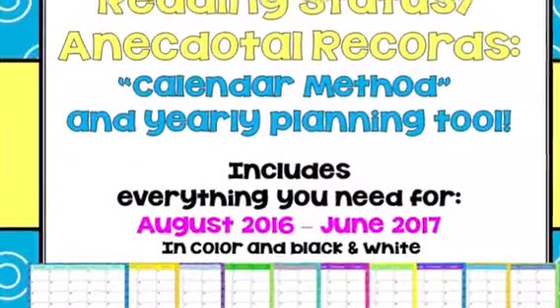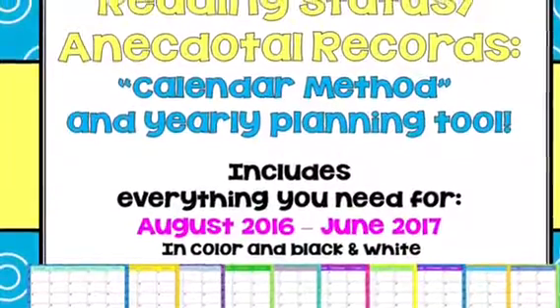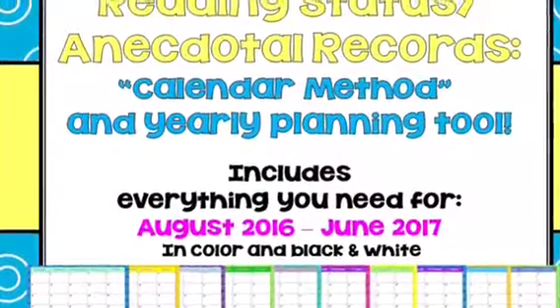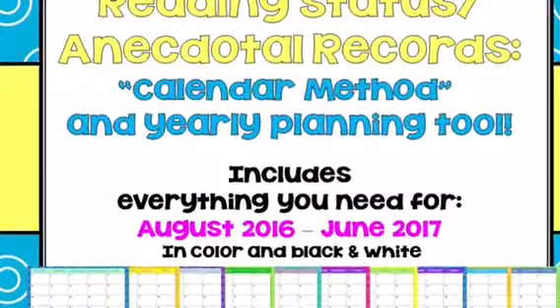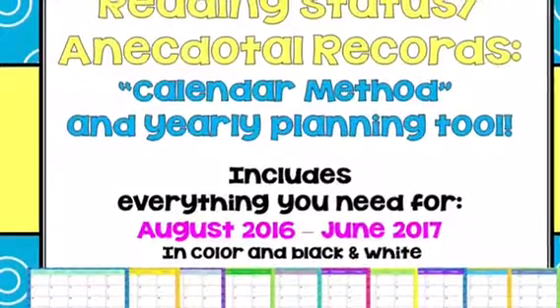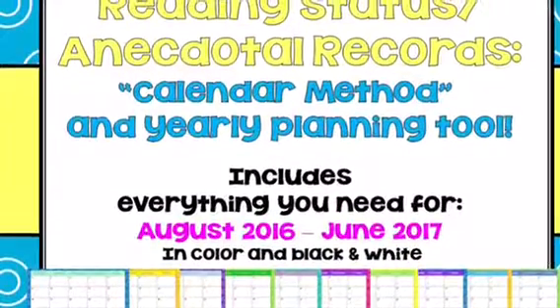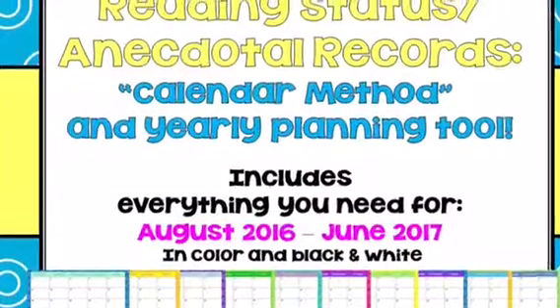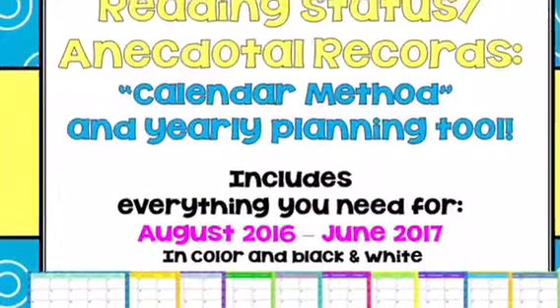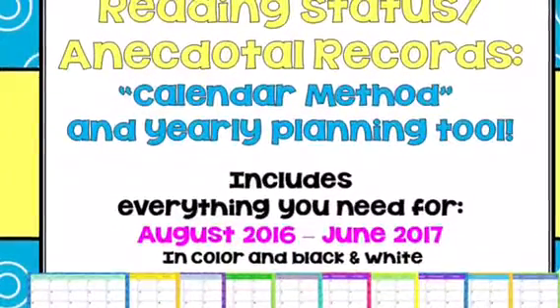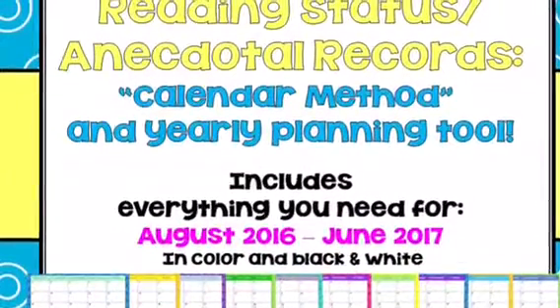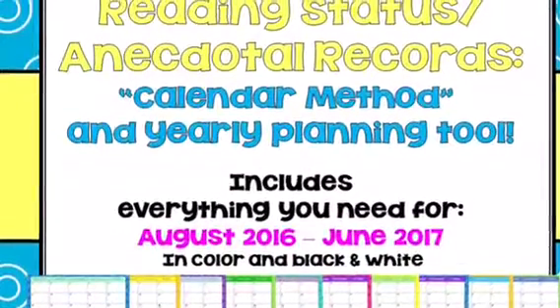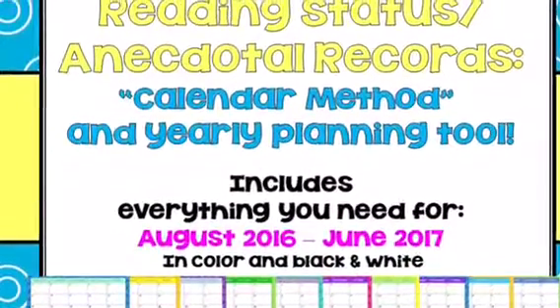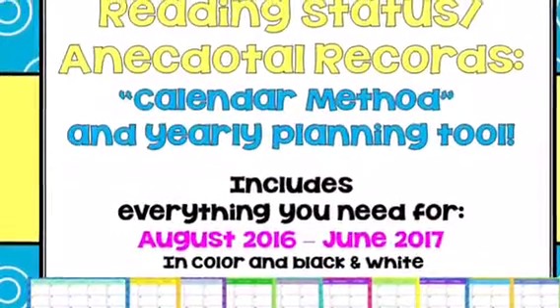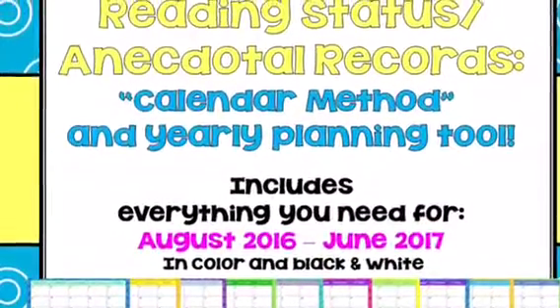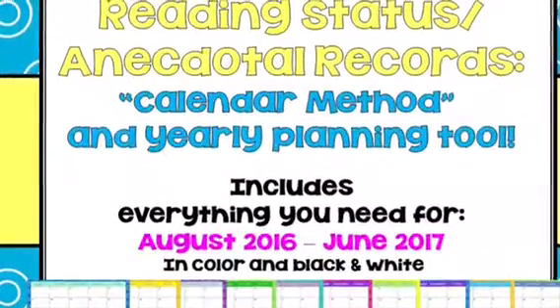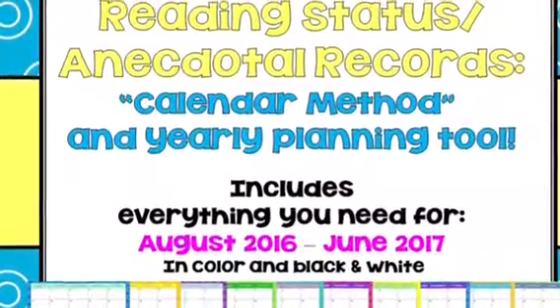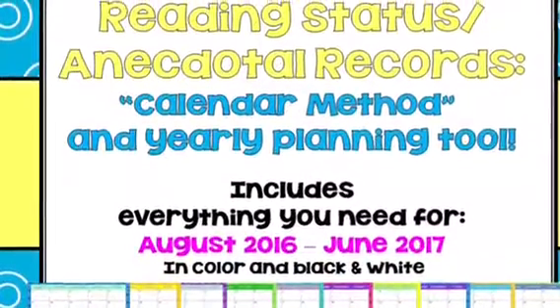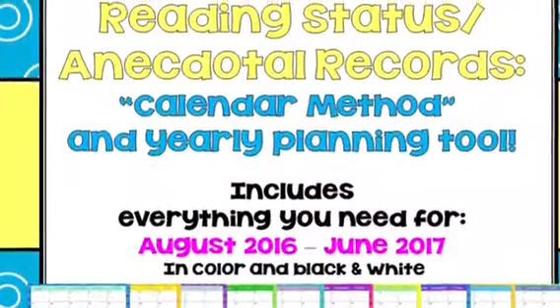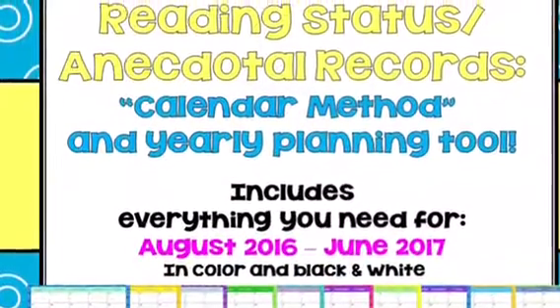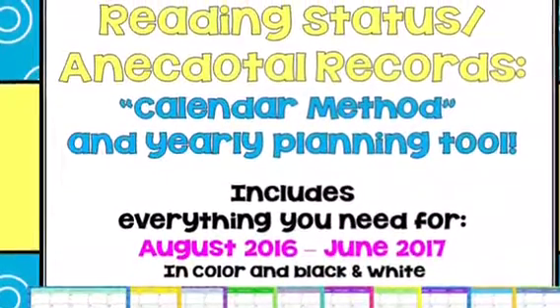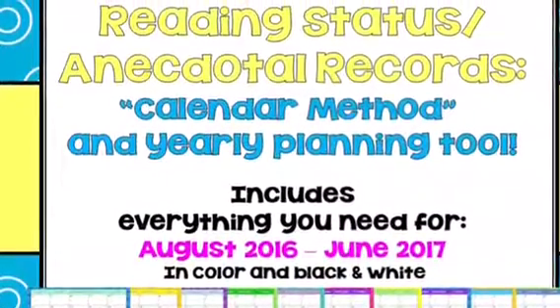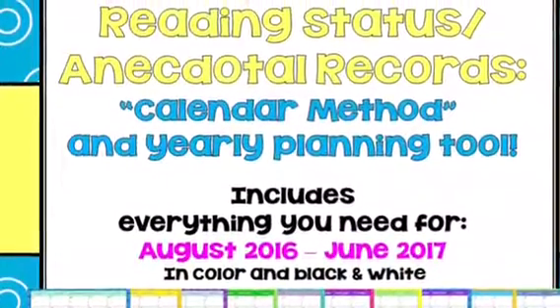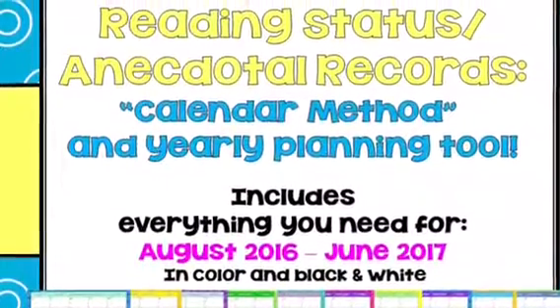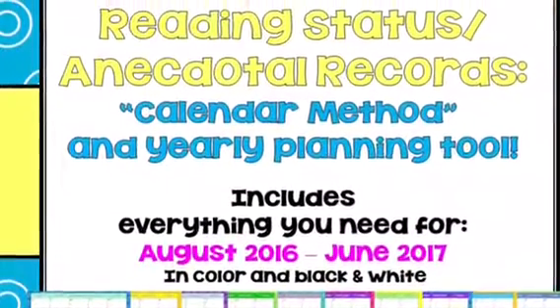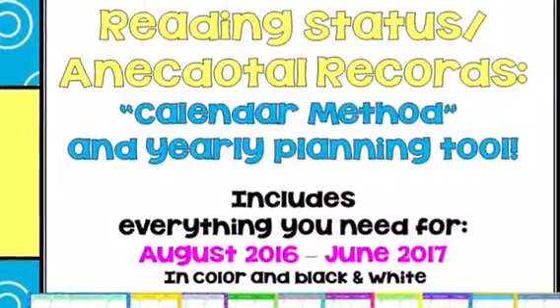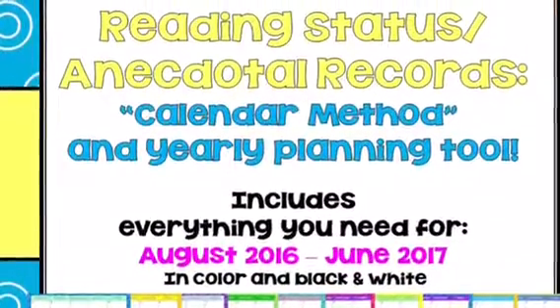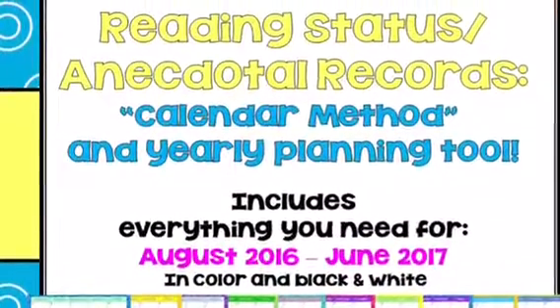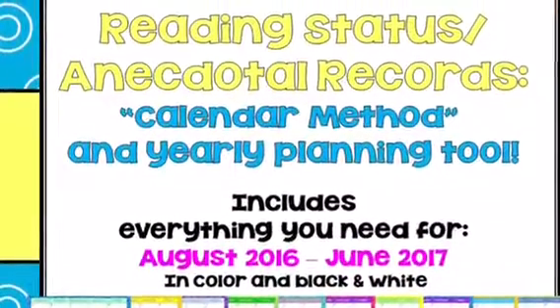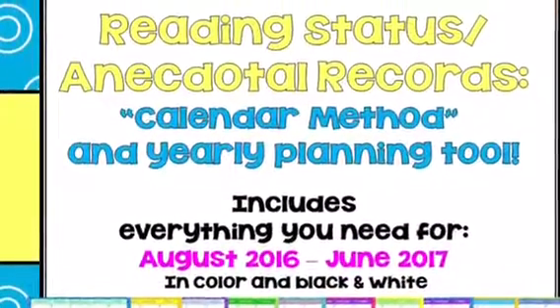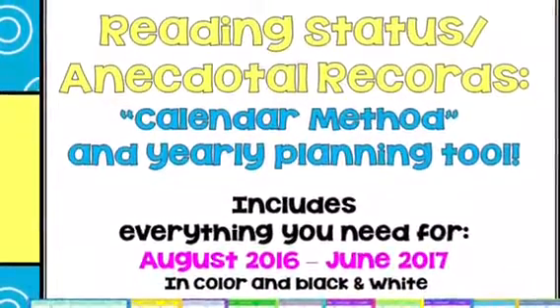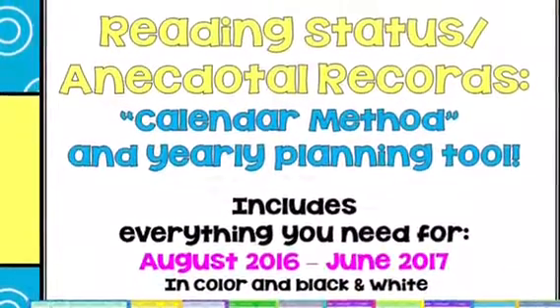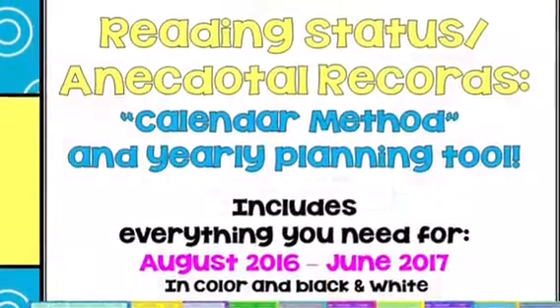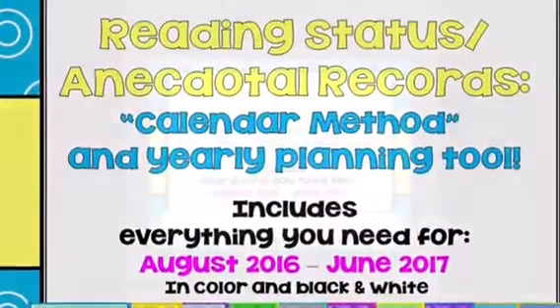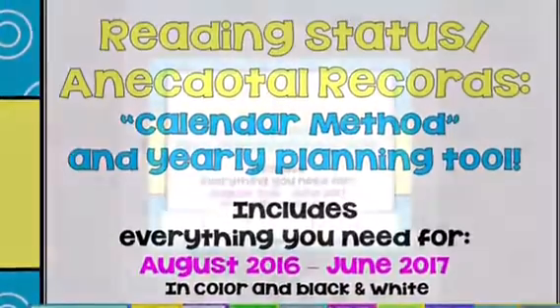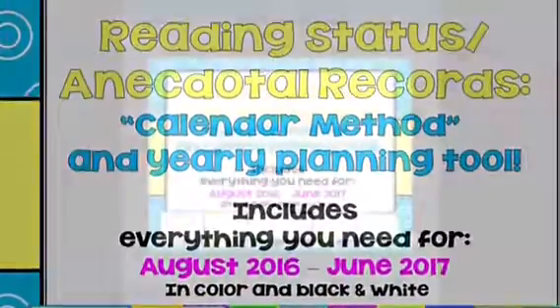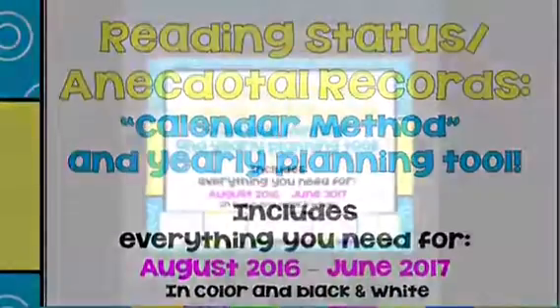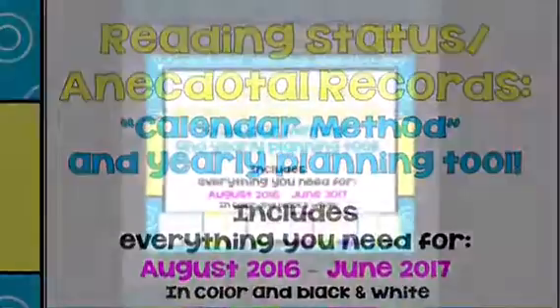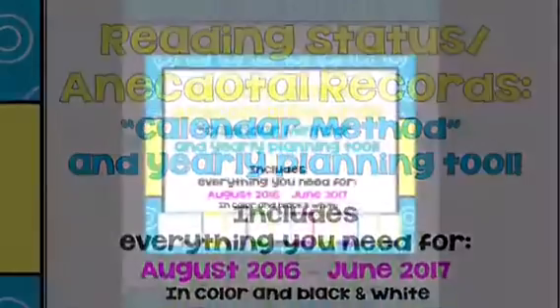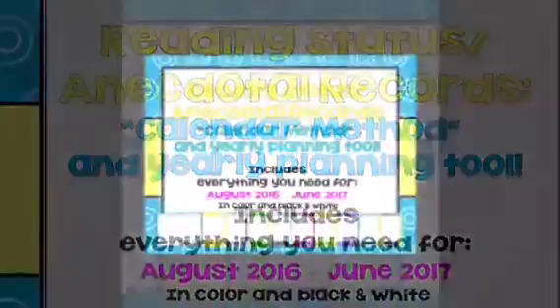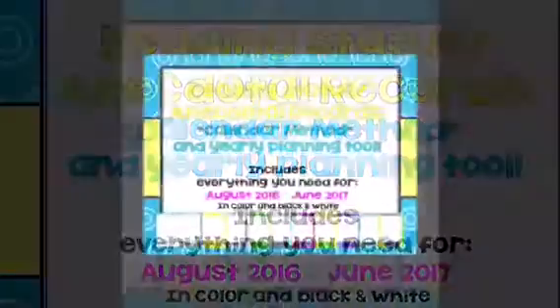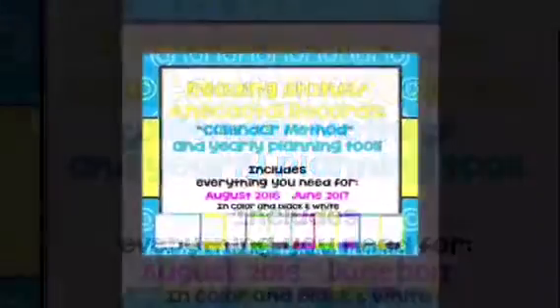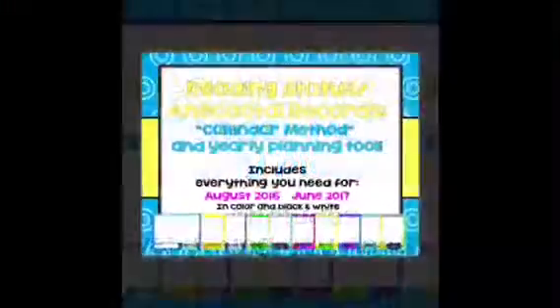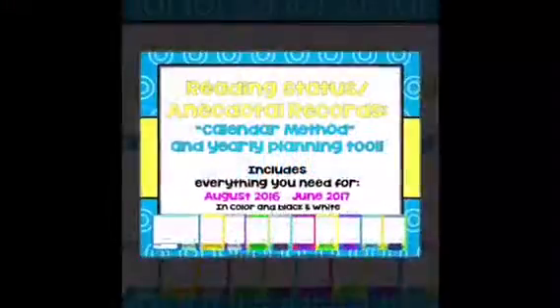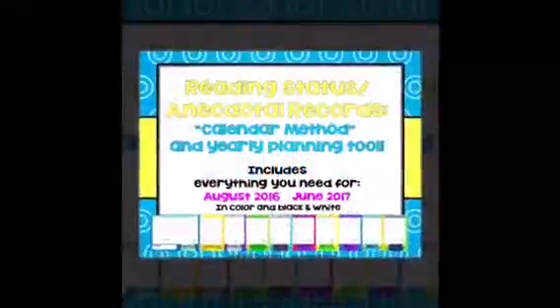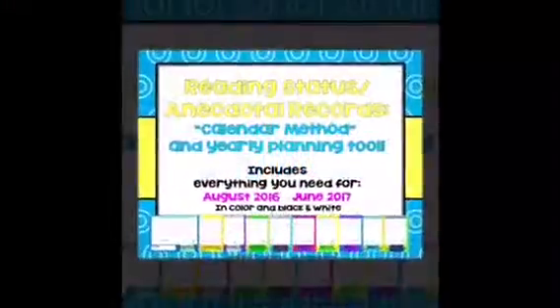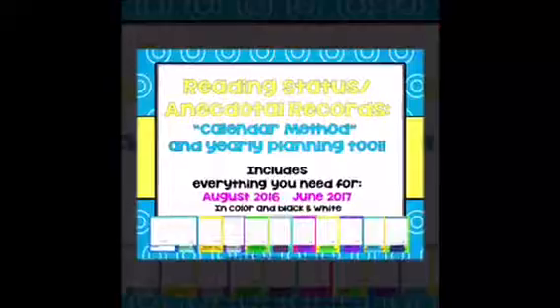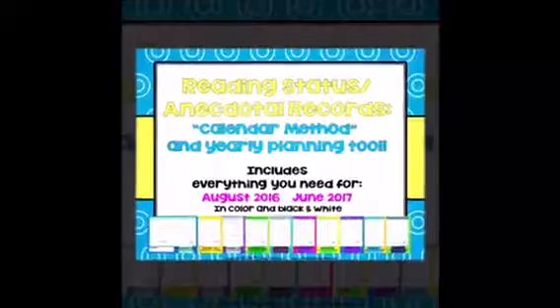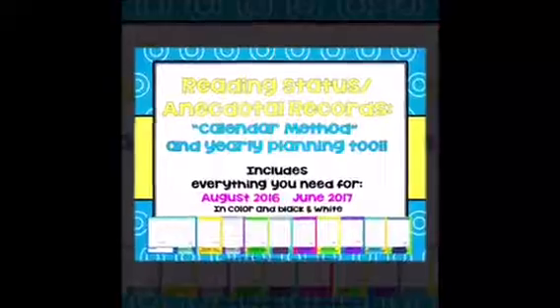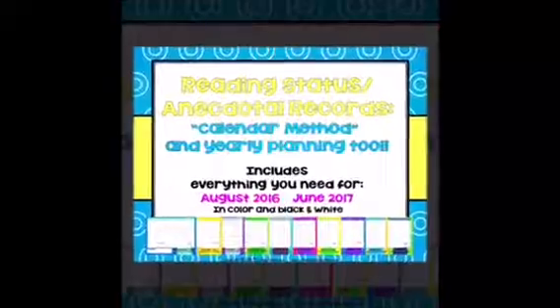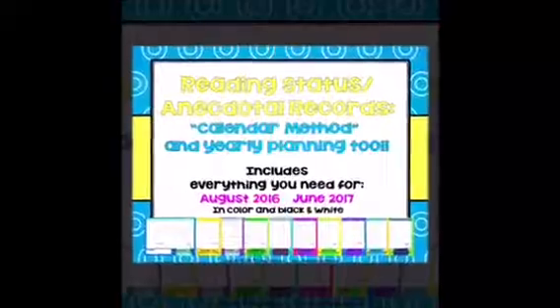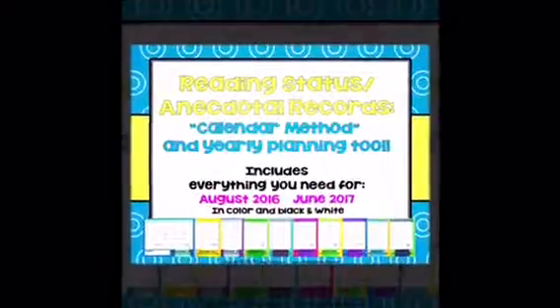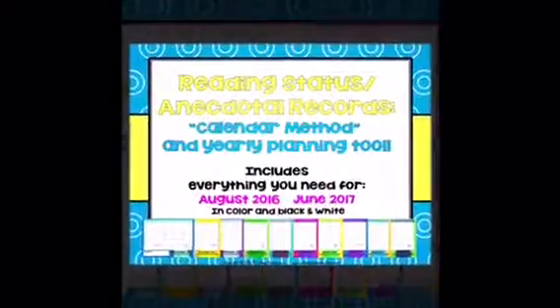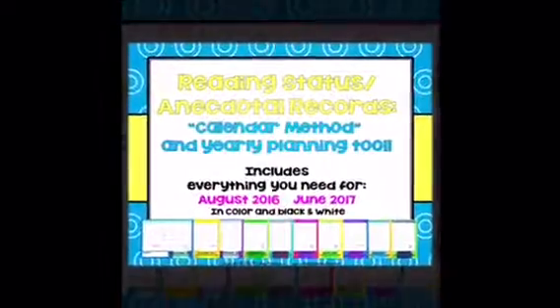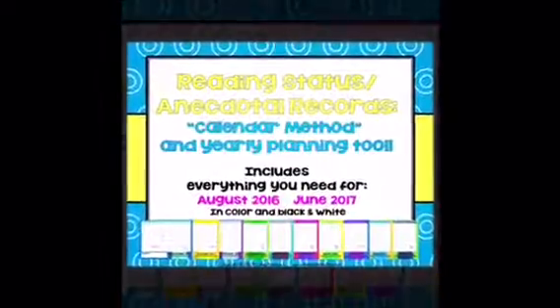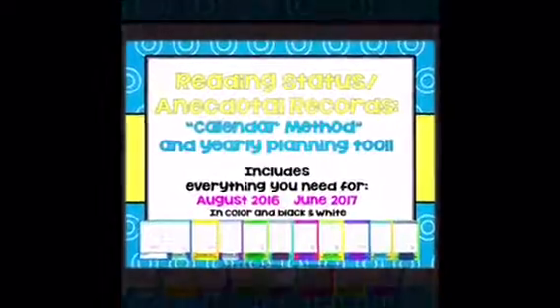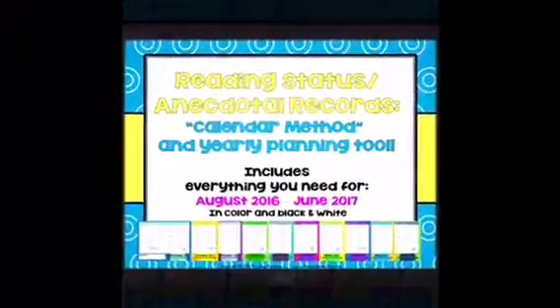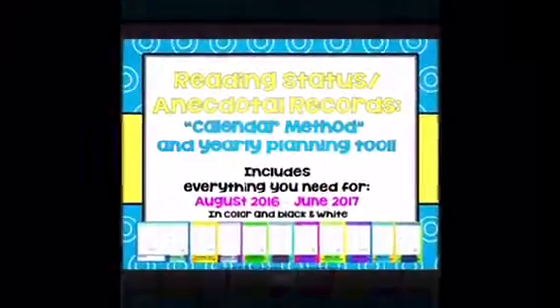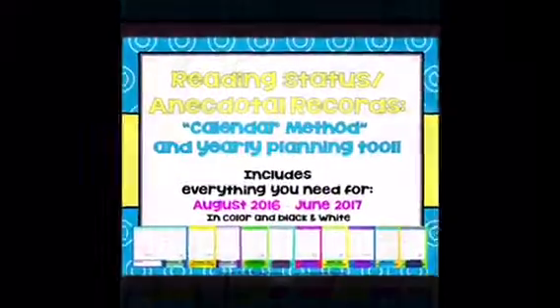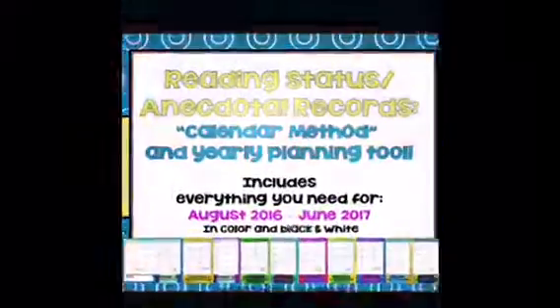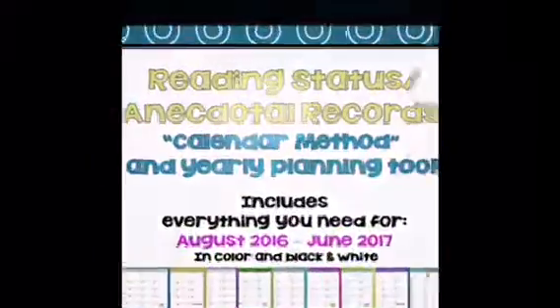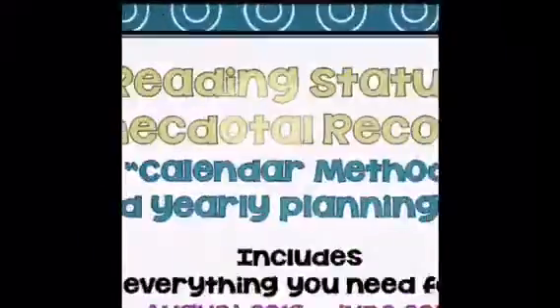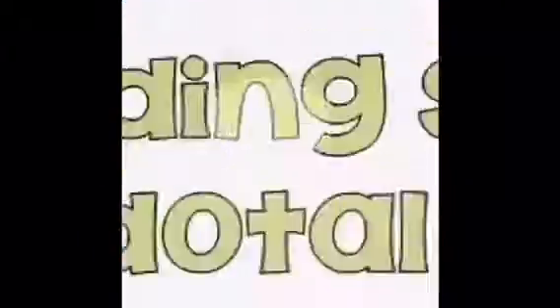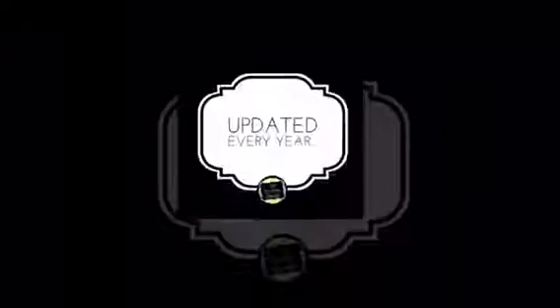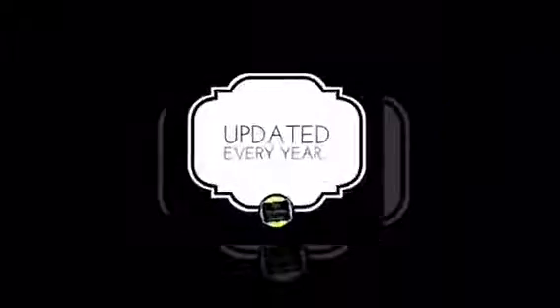Taking anecdotal records and status of the class is a great way to keep your finger on the pulse of your readers workshop.